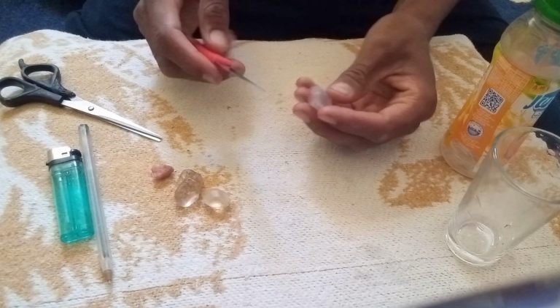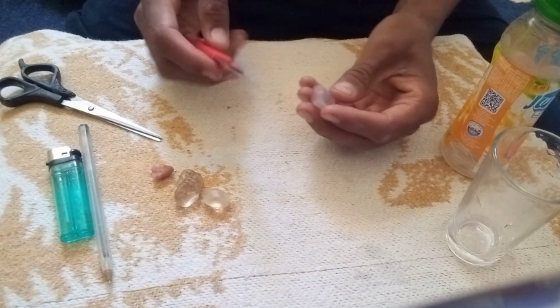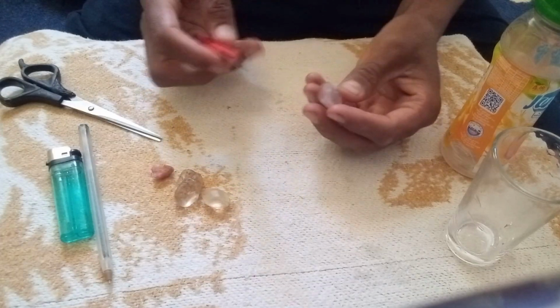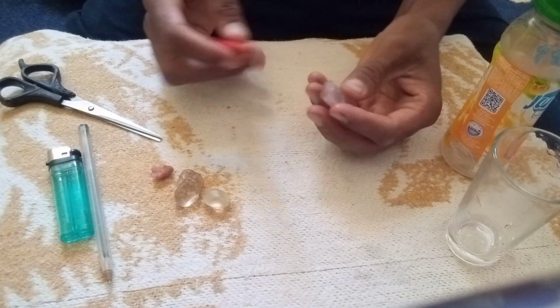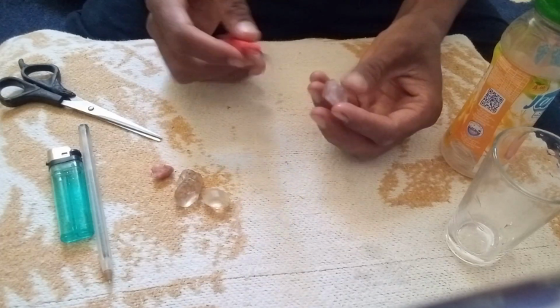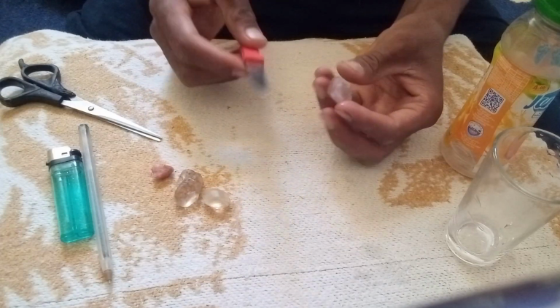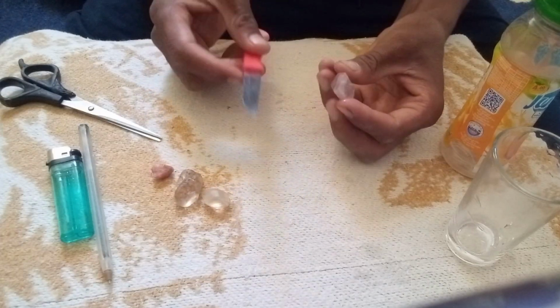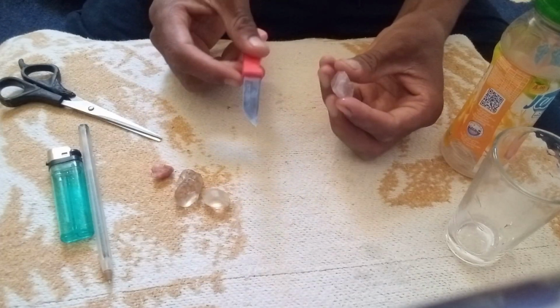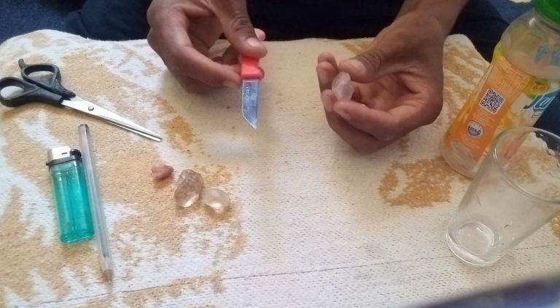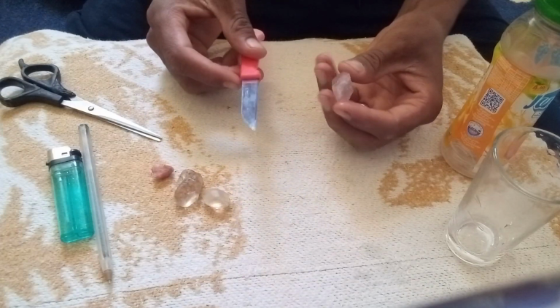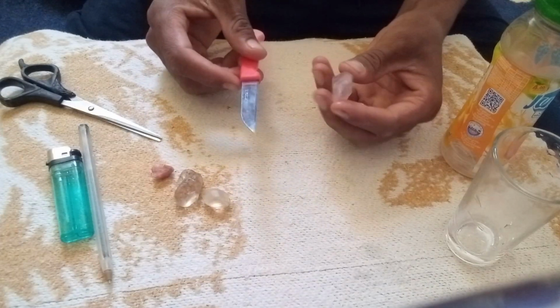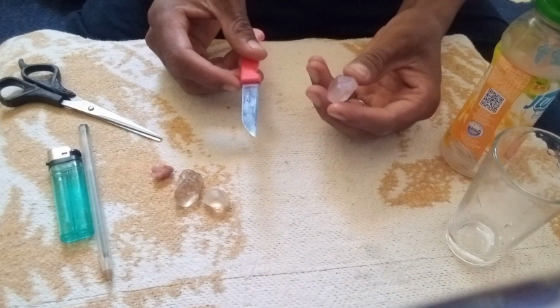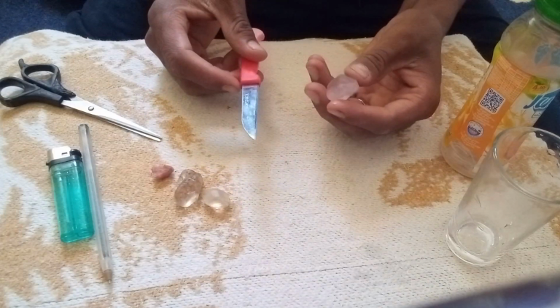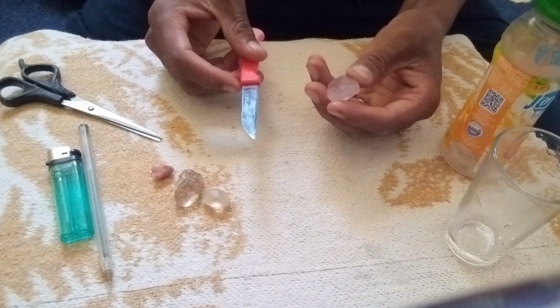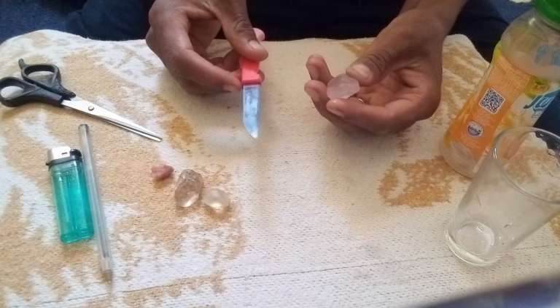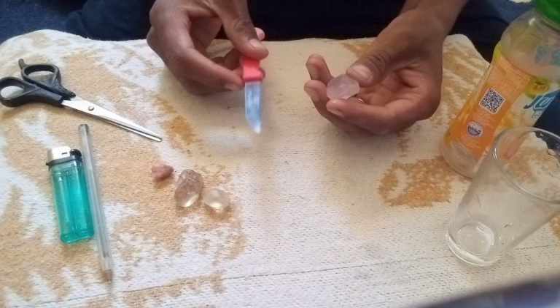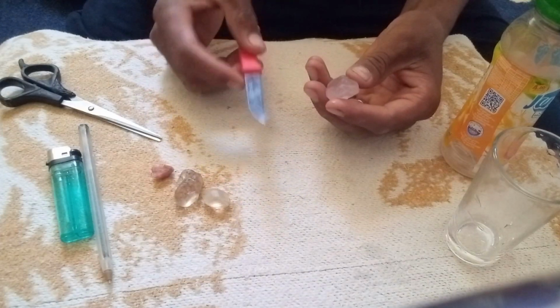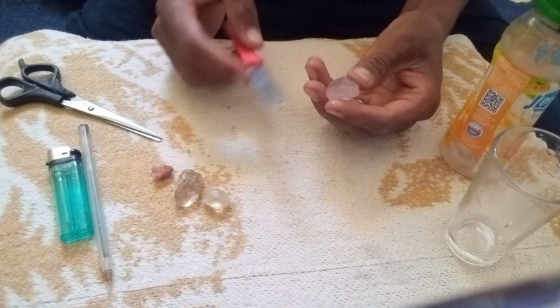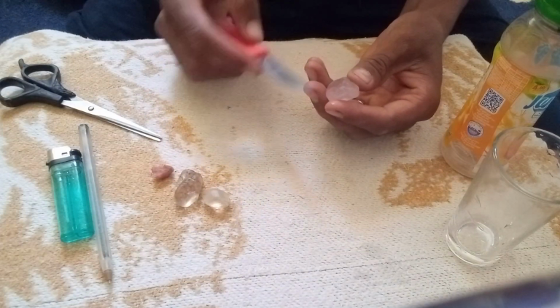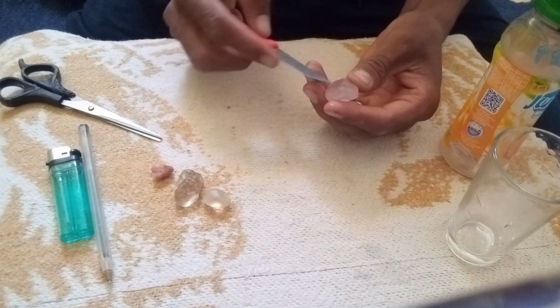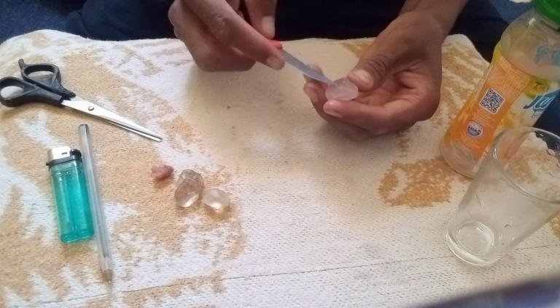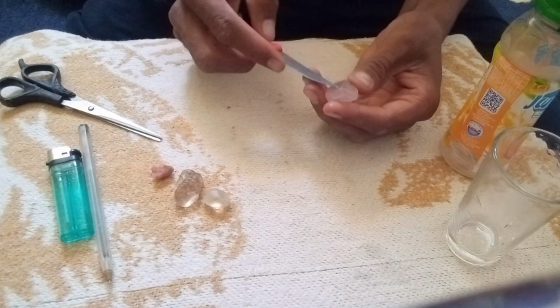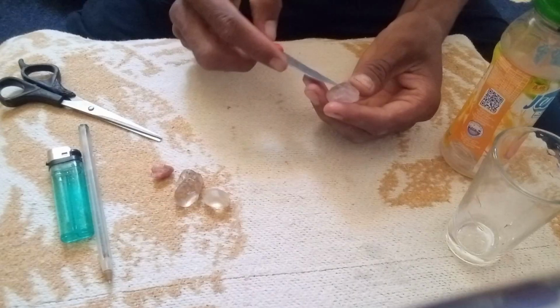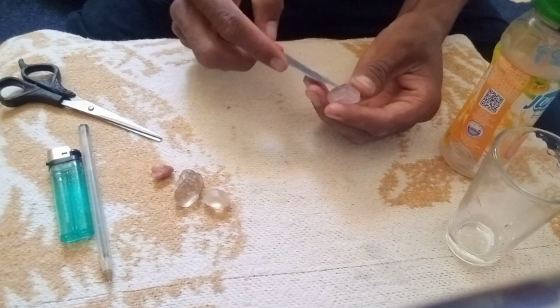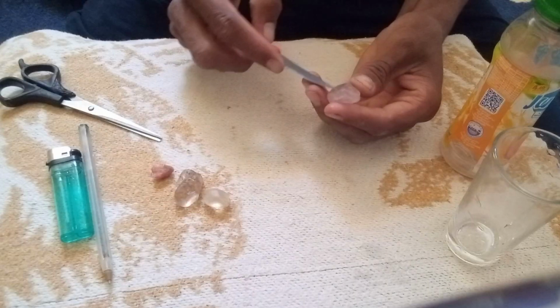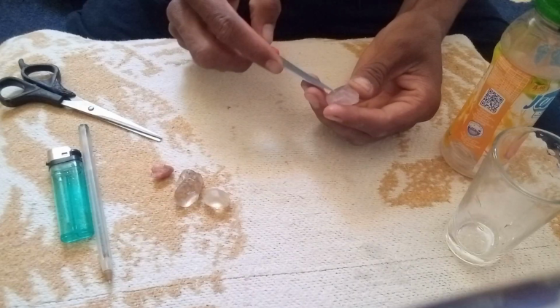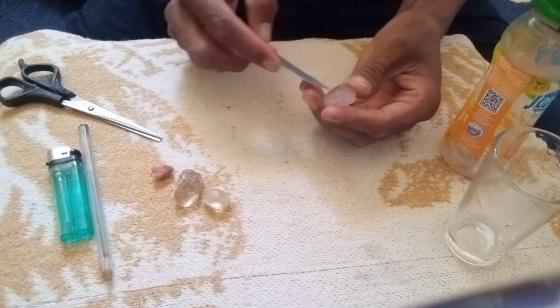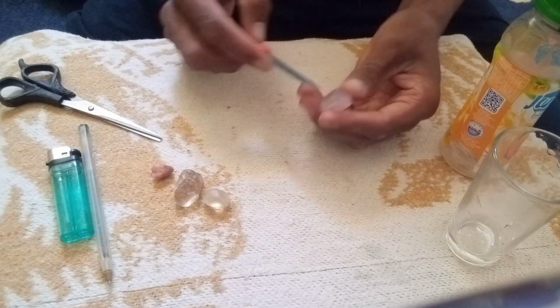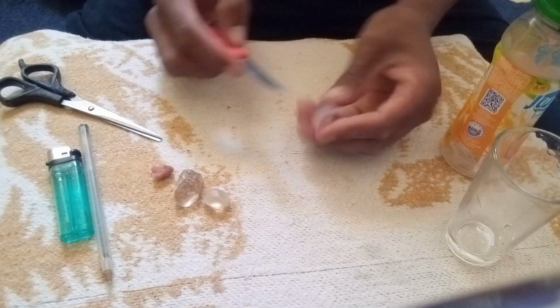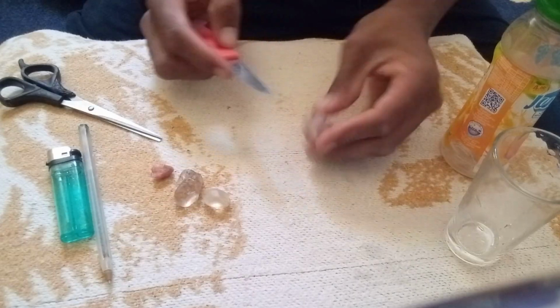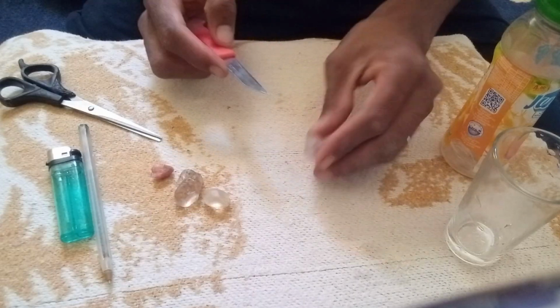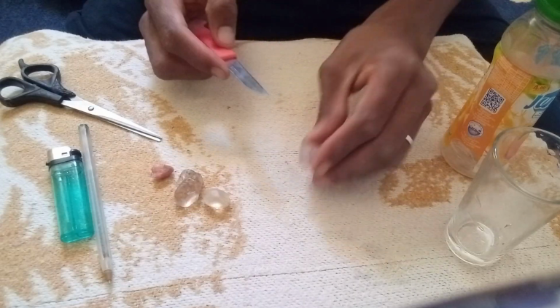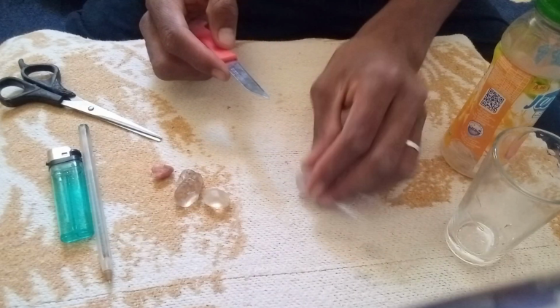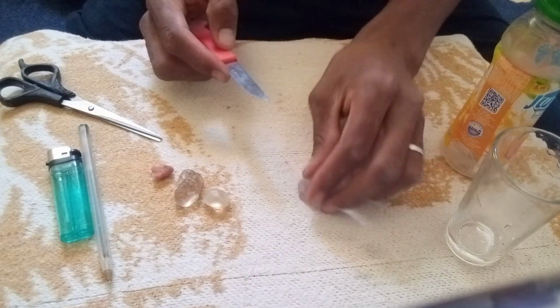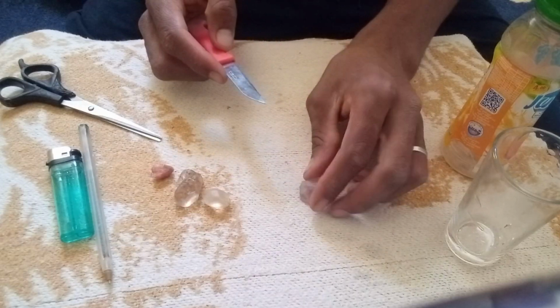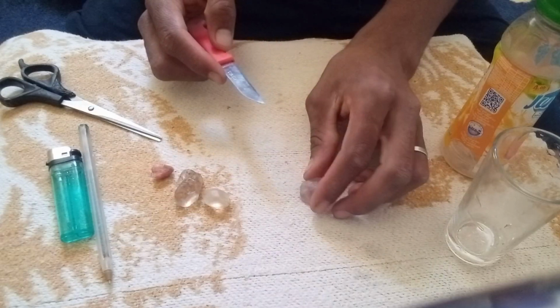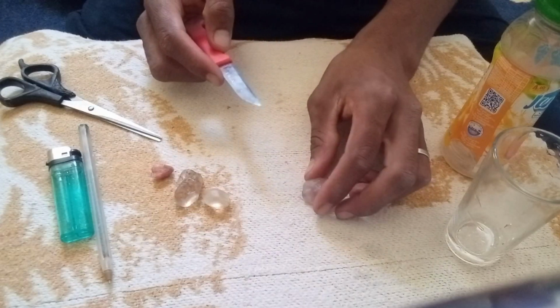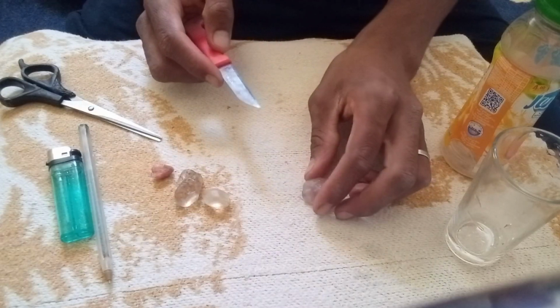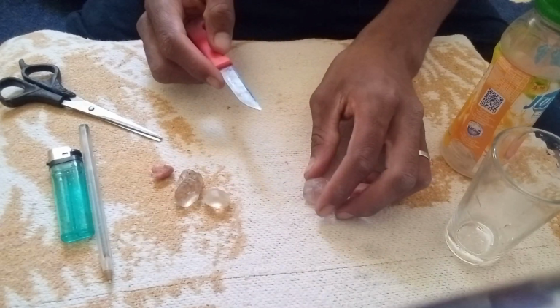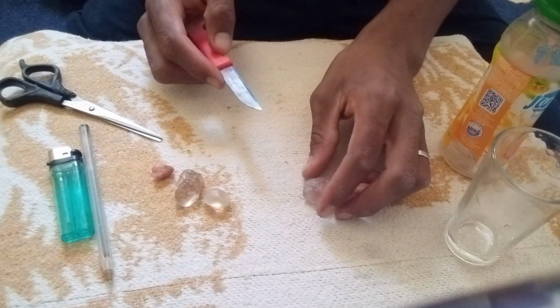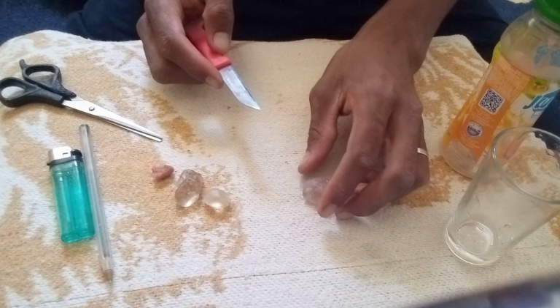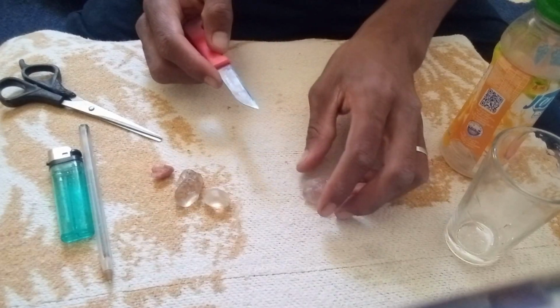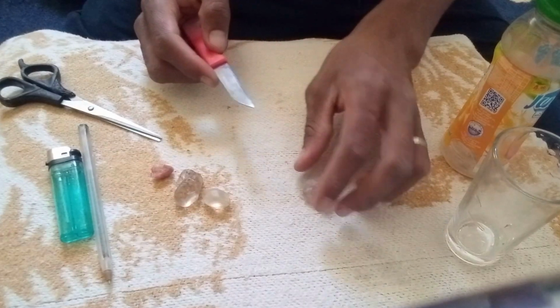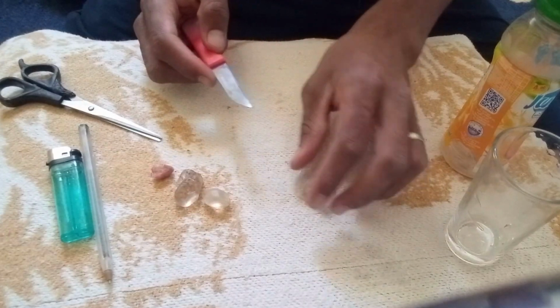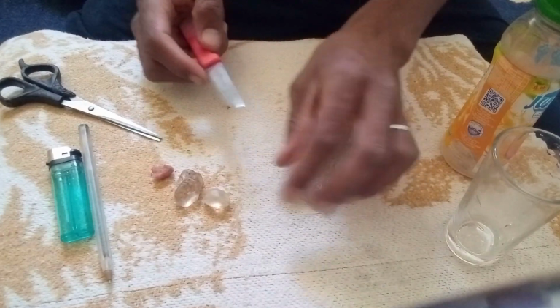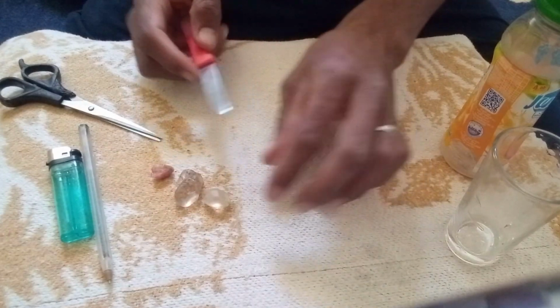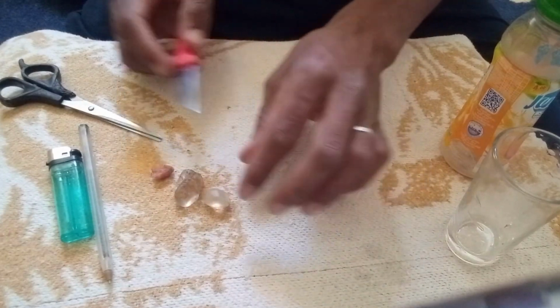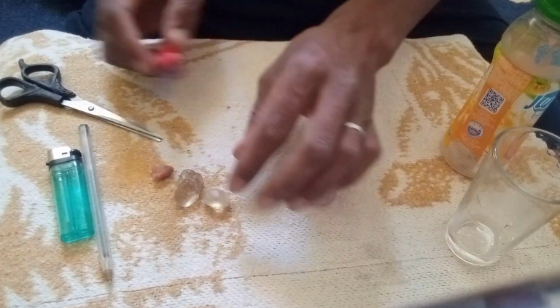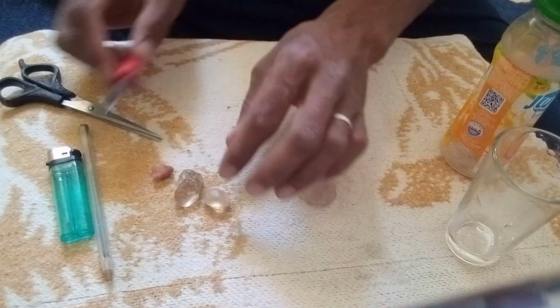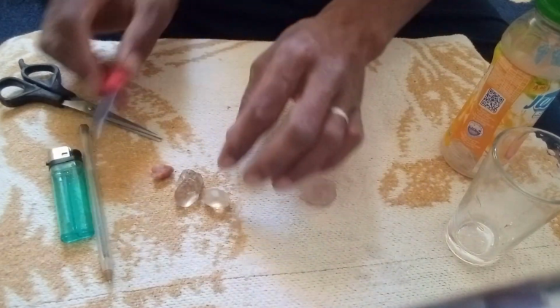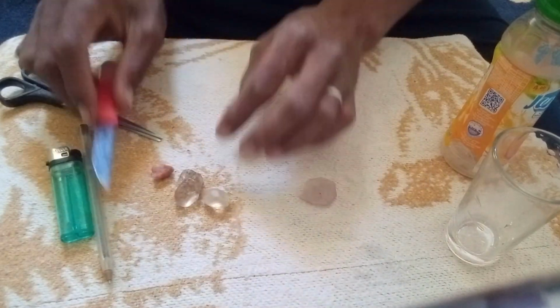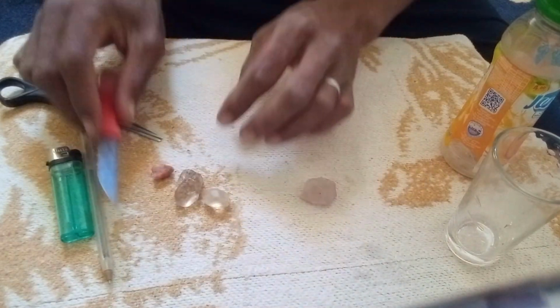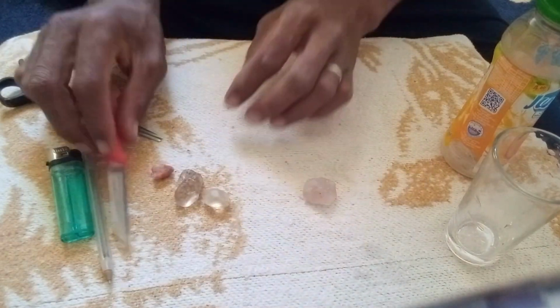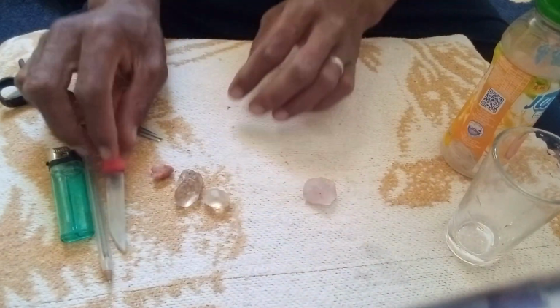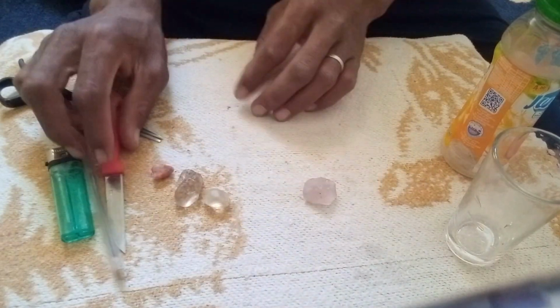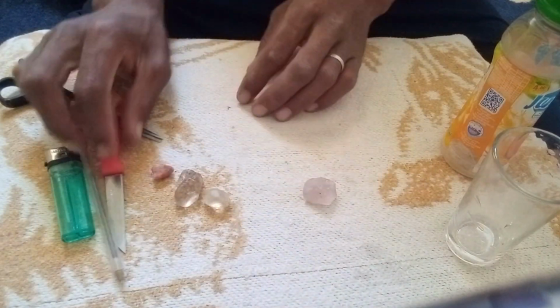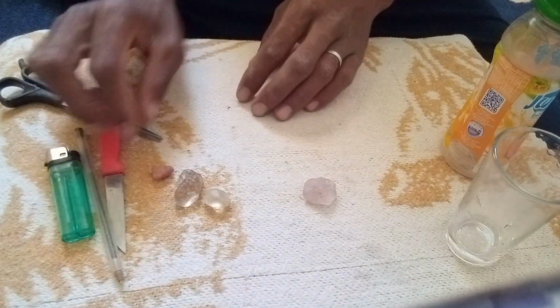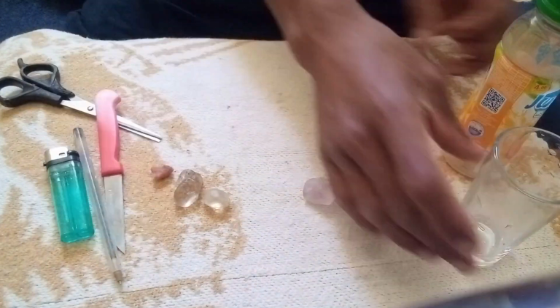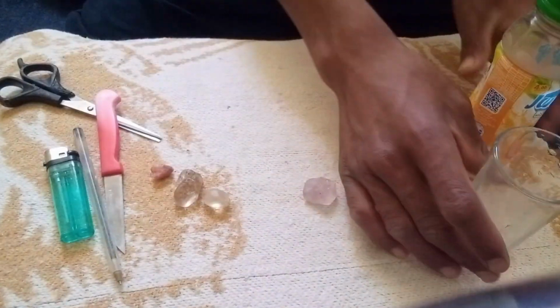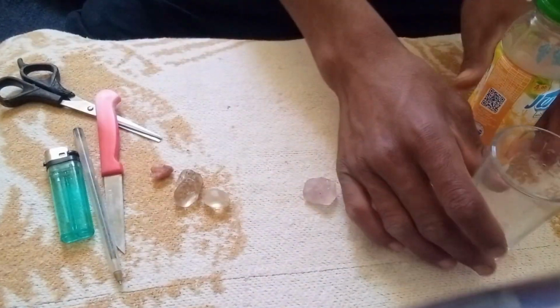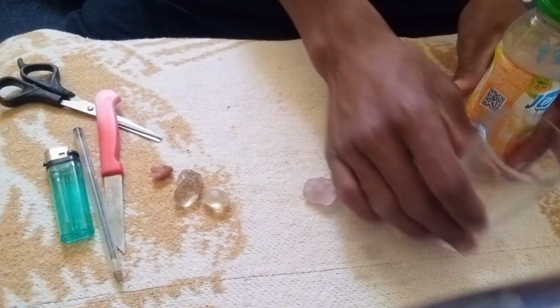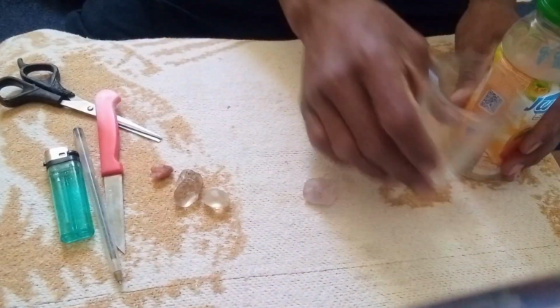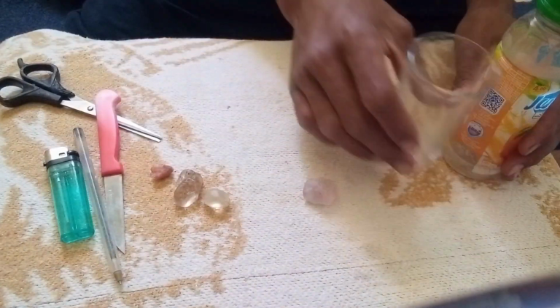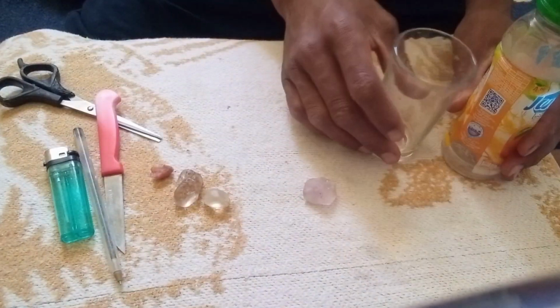Because of this, a real diamond will sink quickly when placed in water, while many fake stones may float or sink more slowly.